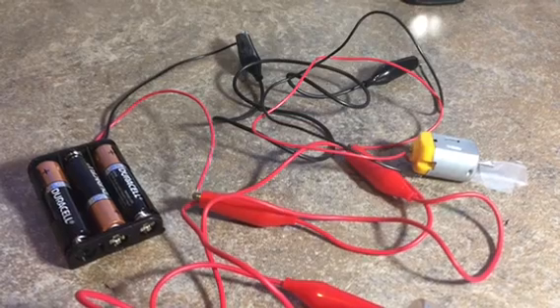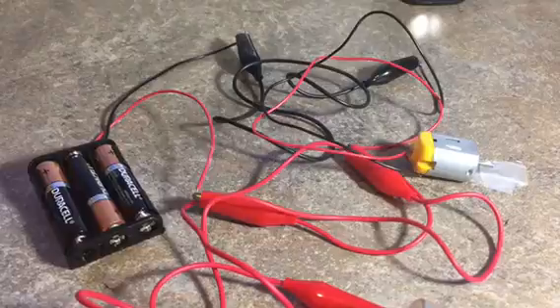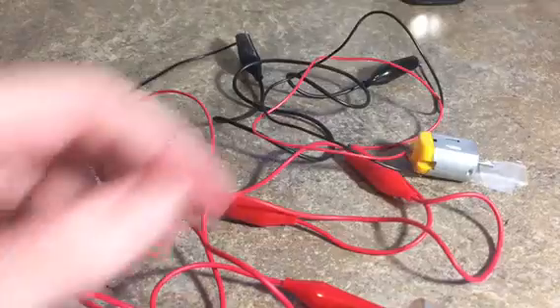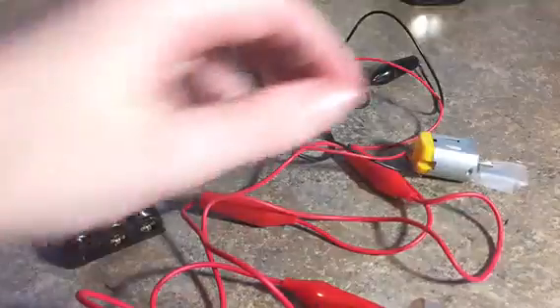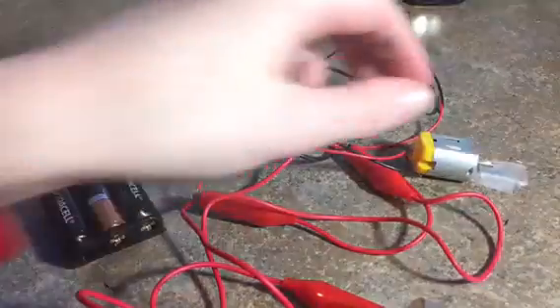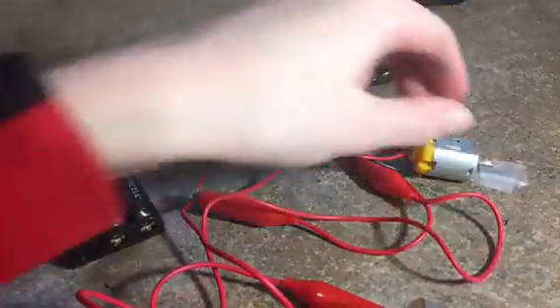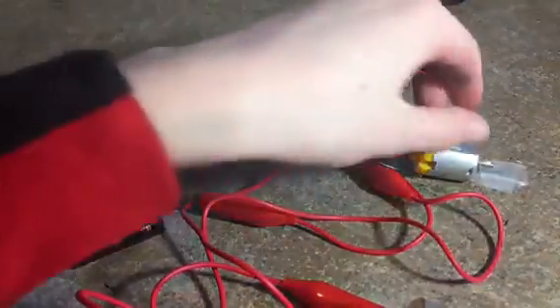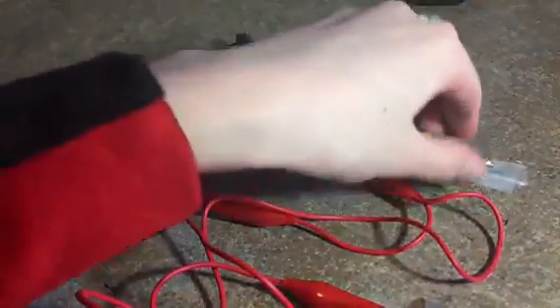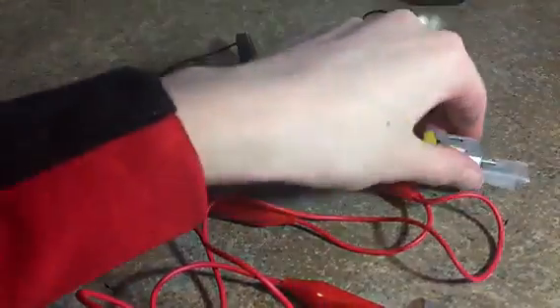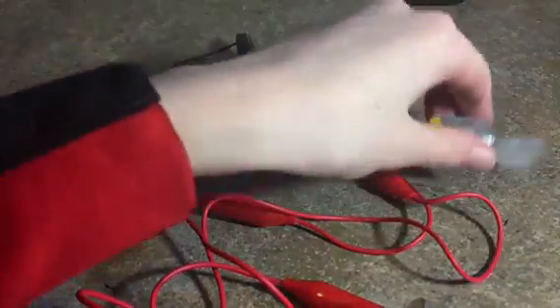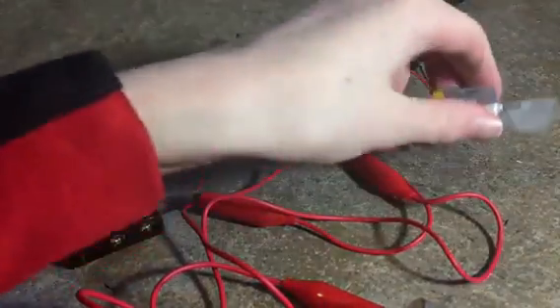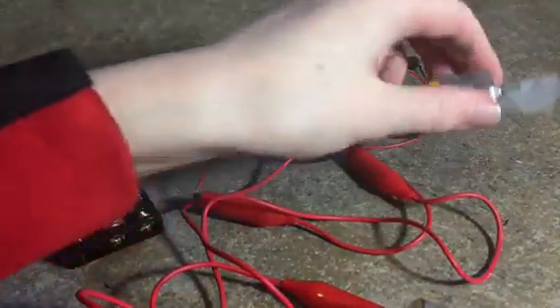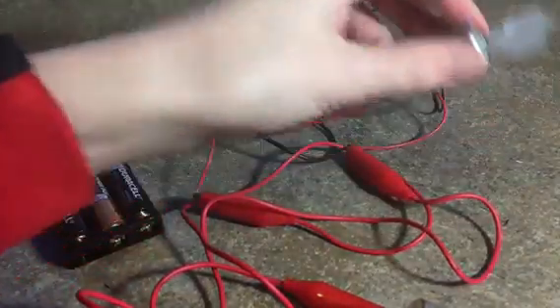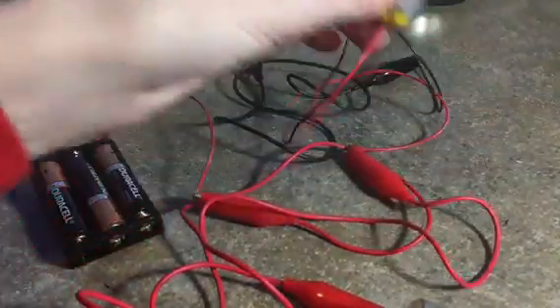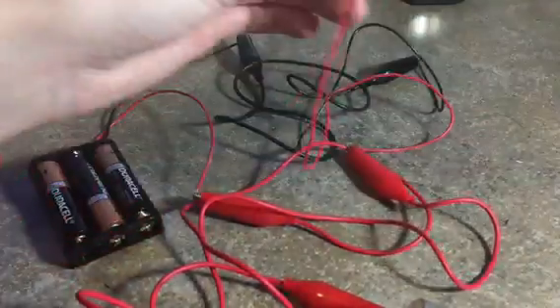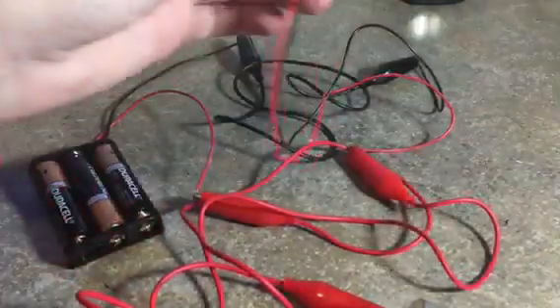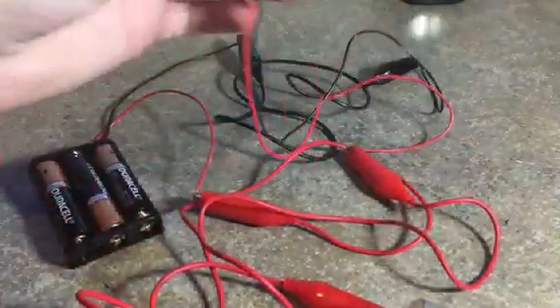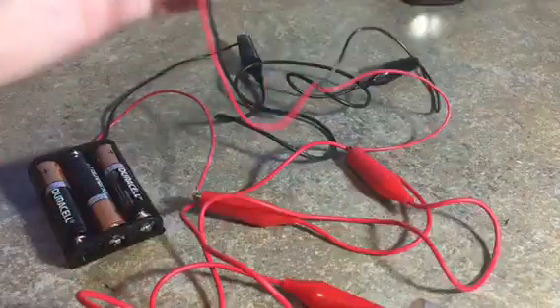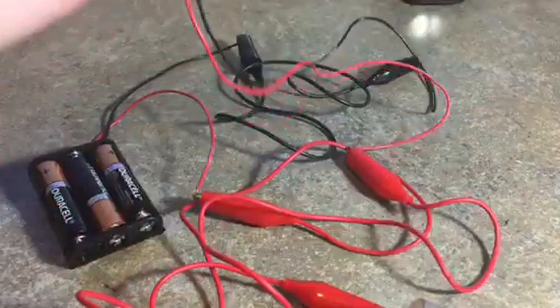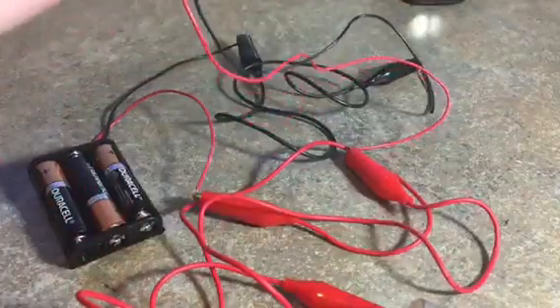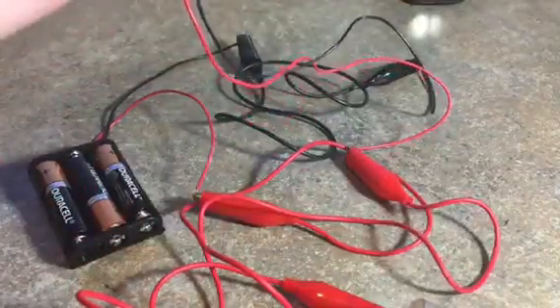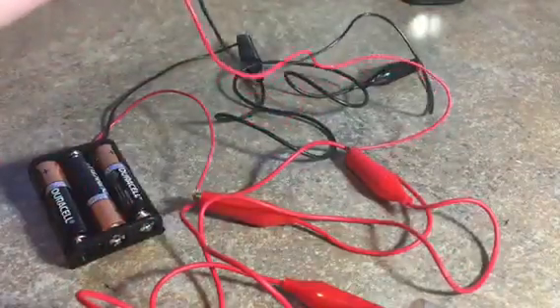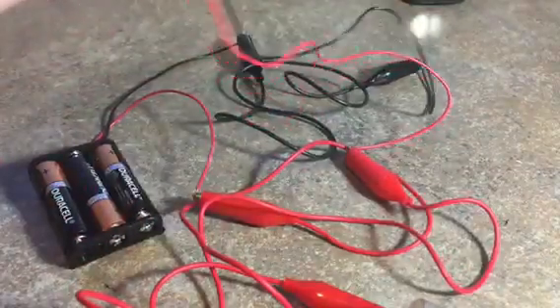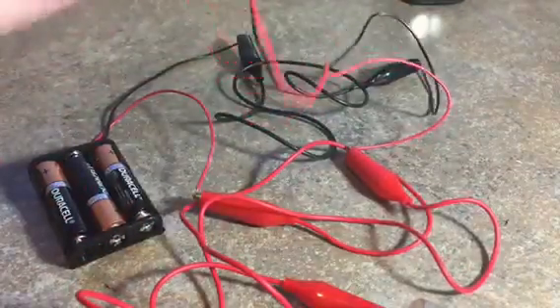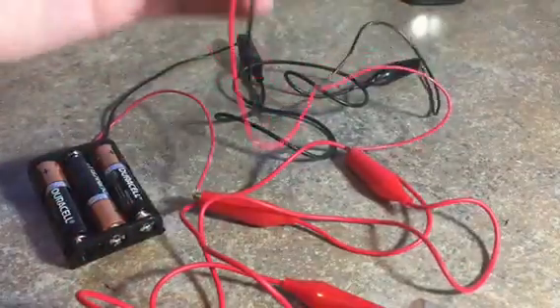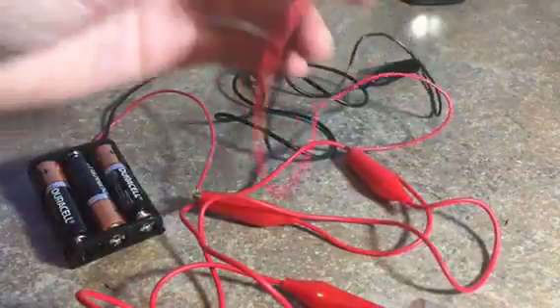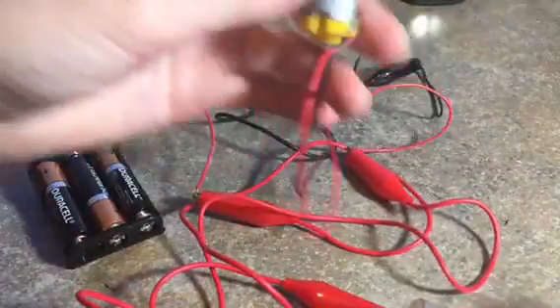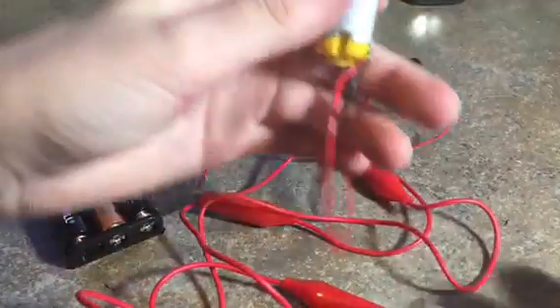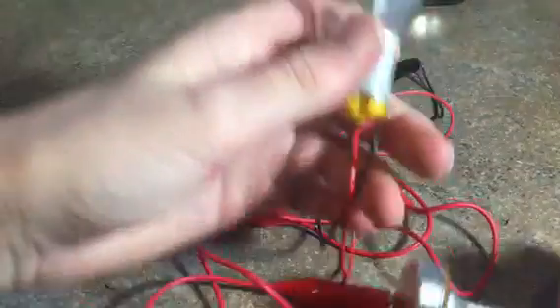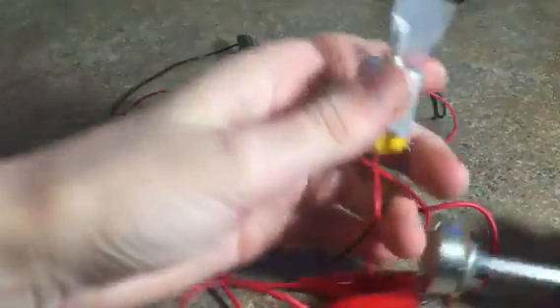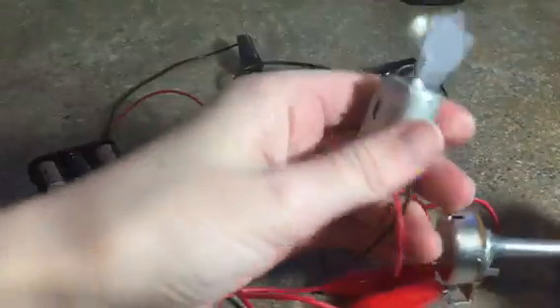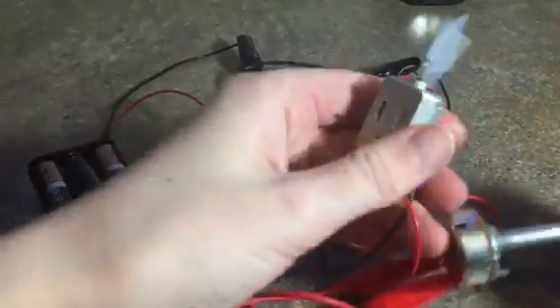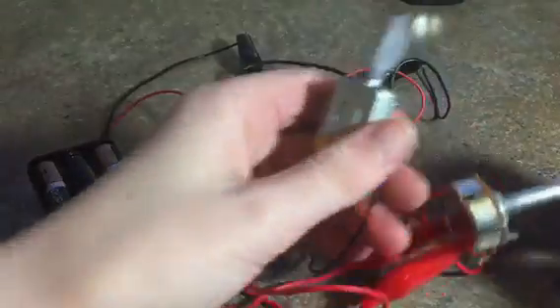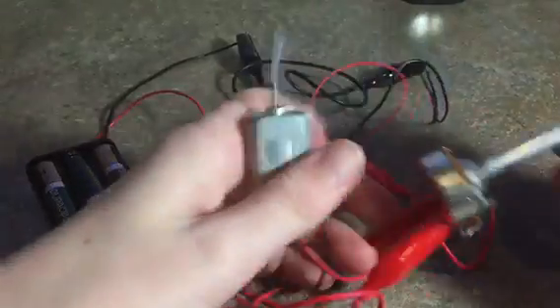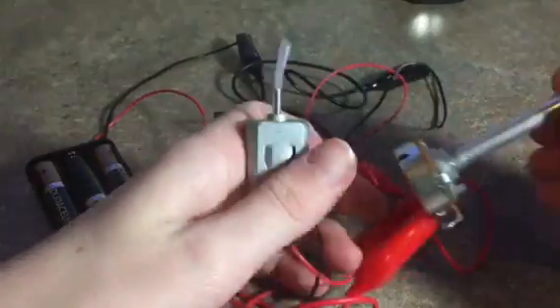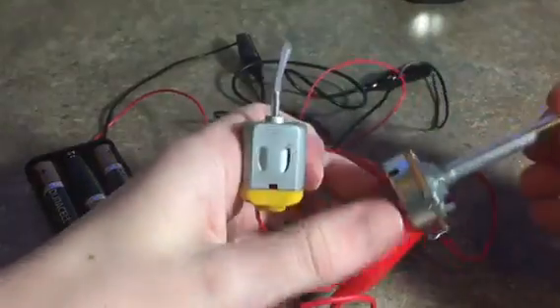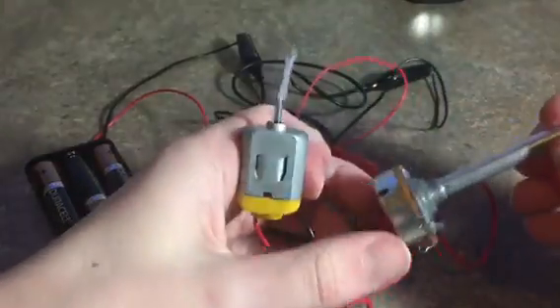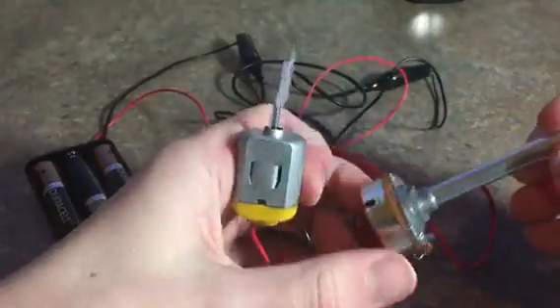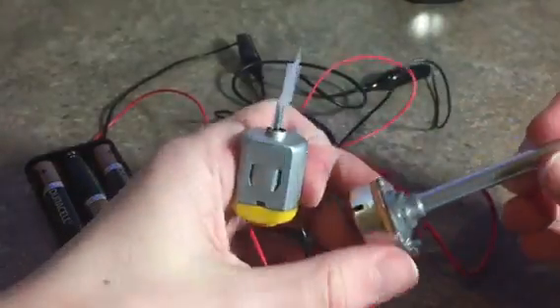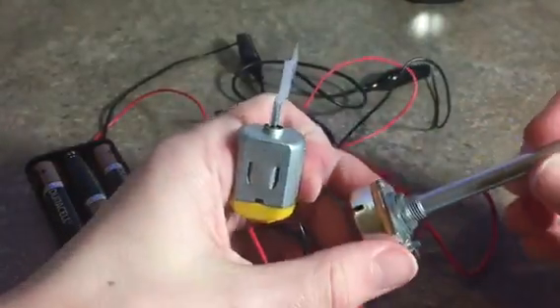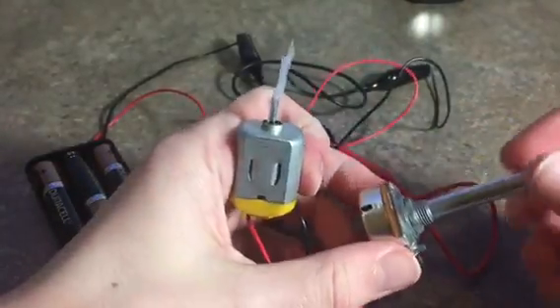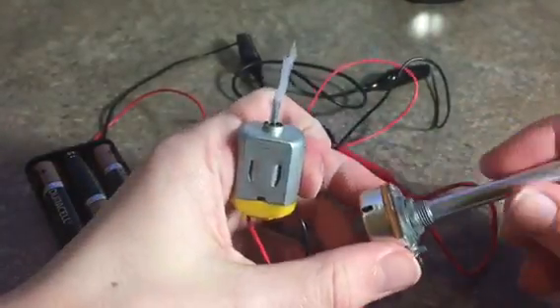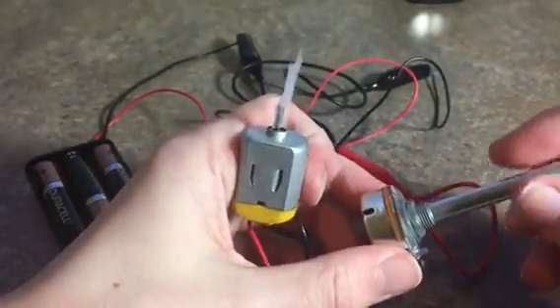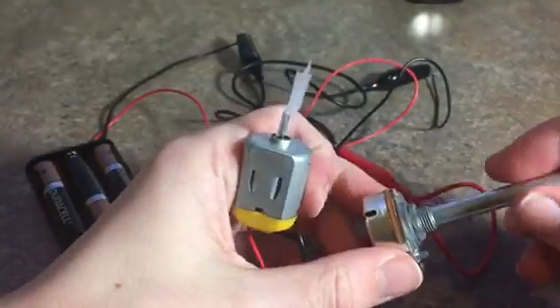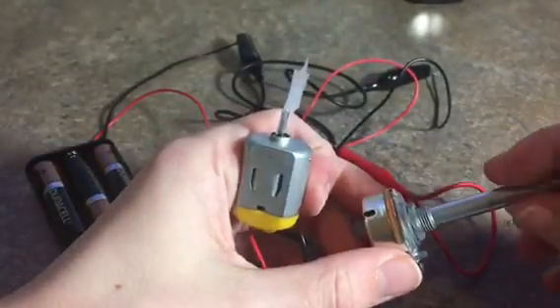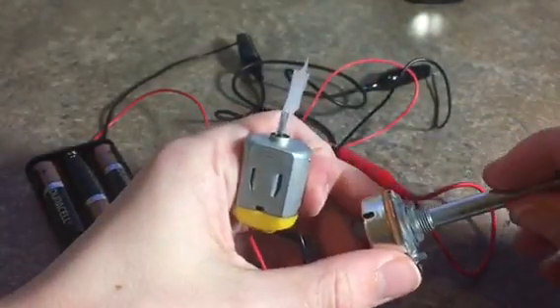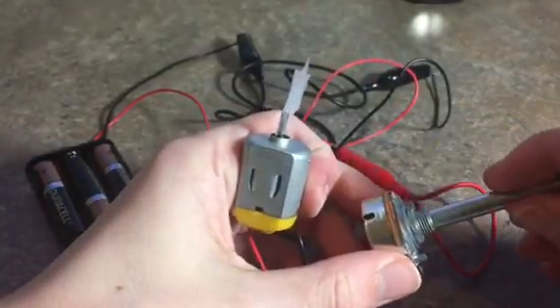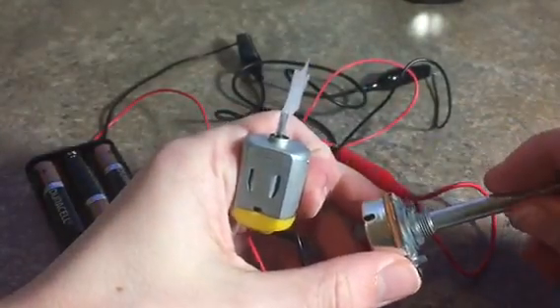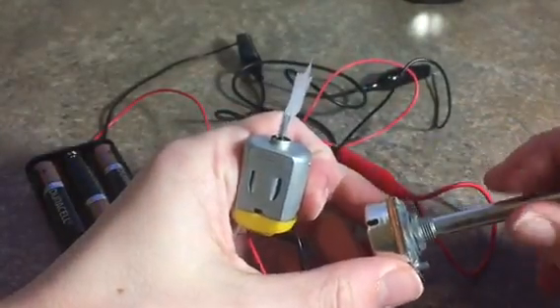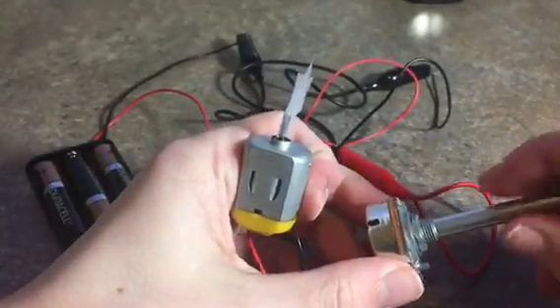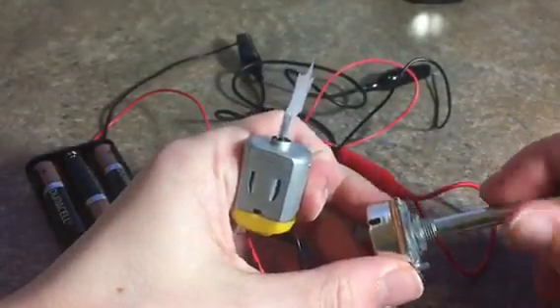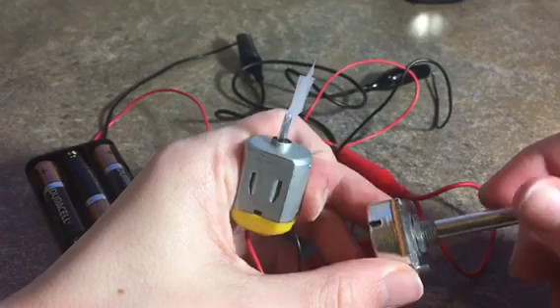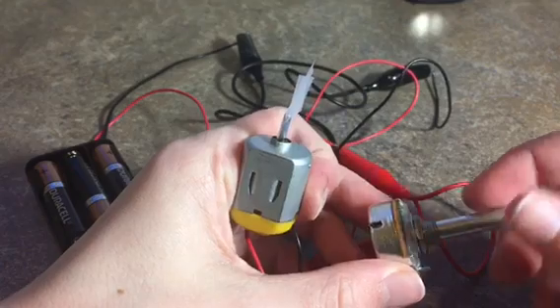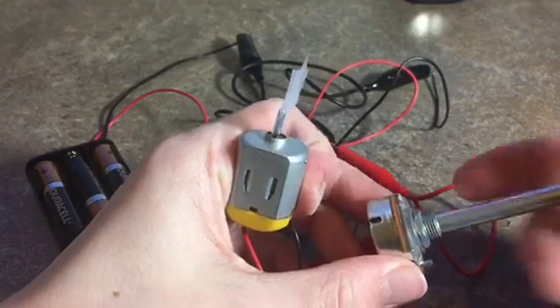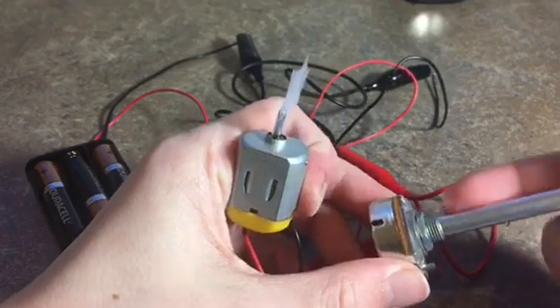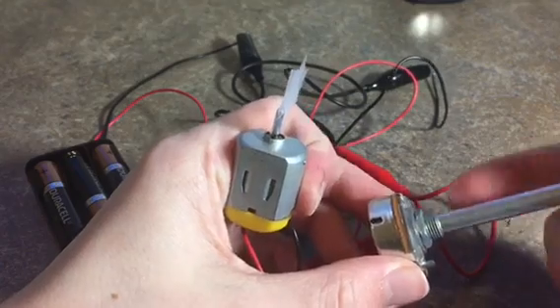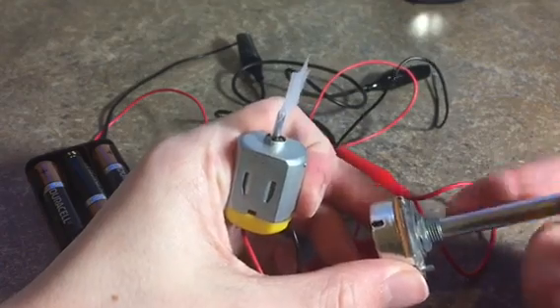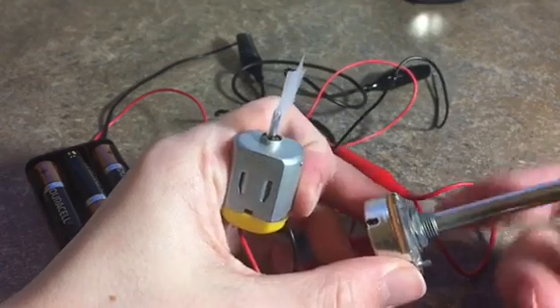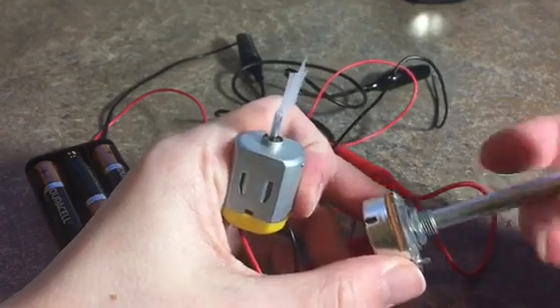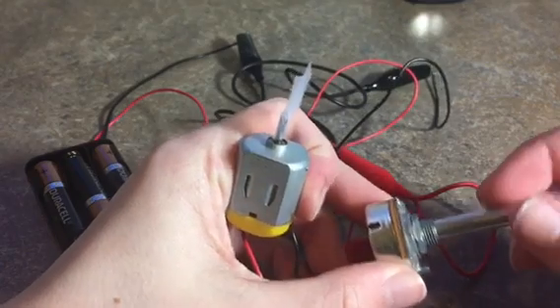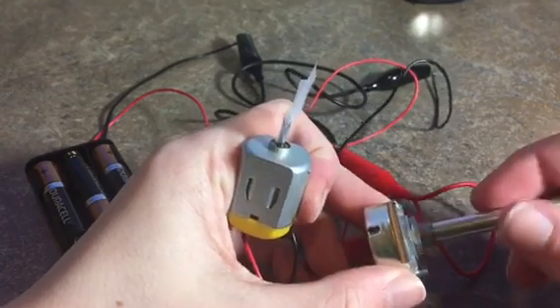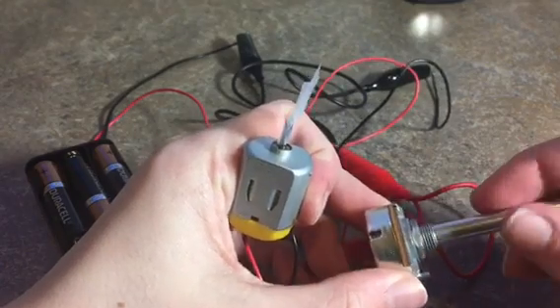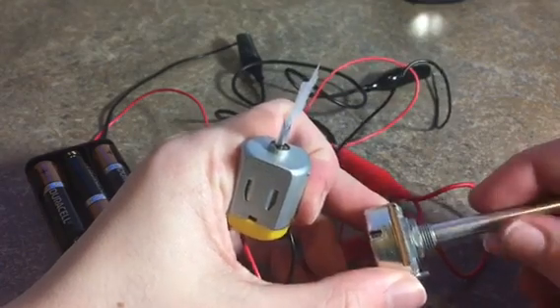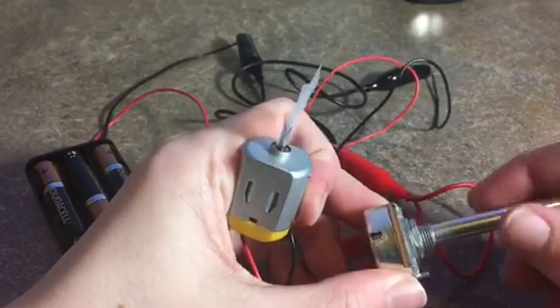Hey guys, it's Electric How To and today I'm going to be teaching you guys how to wire up a potentiometer.